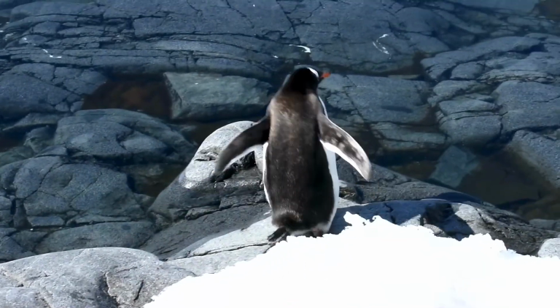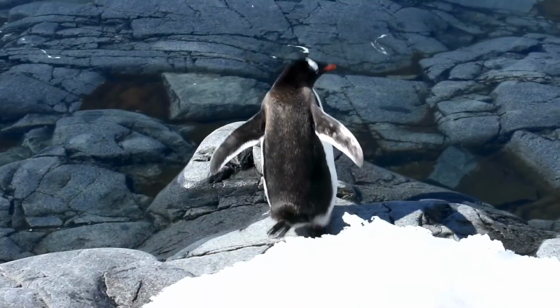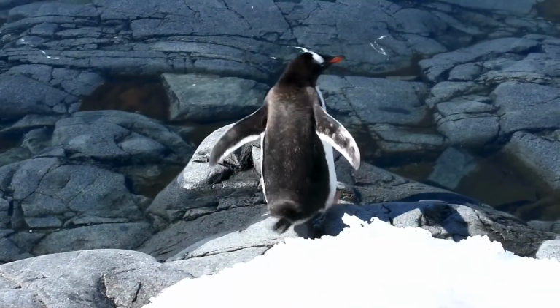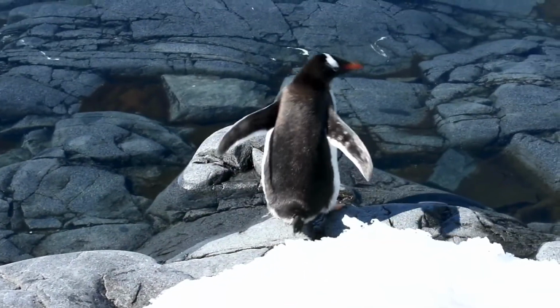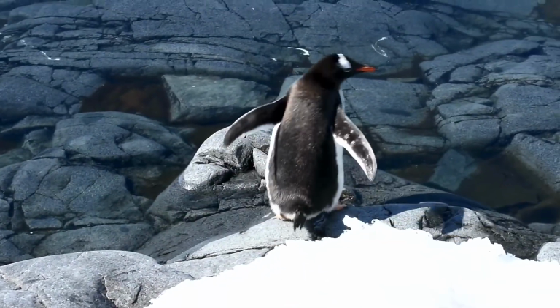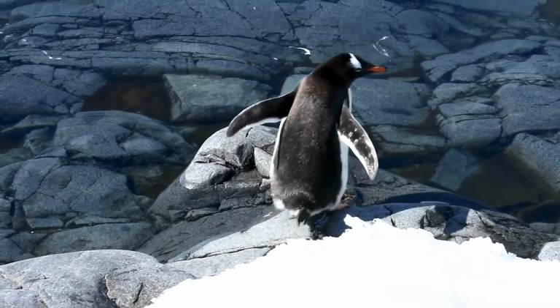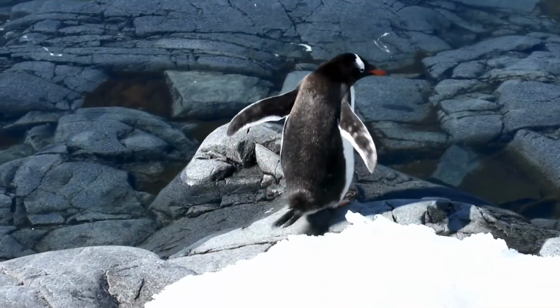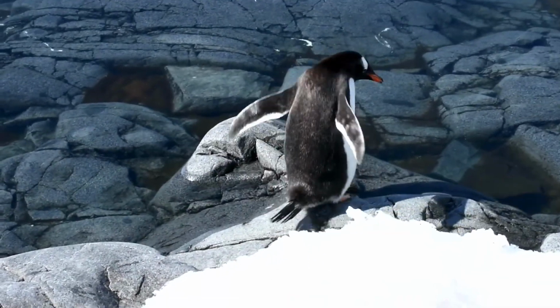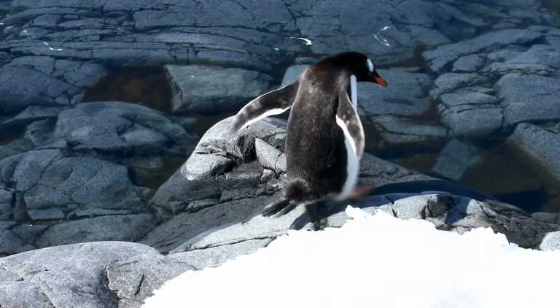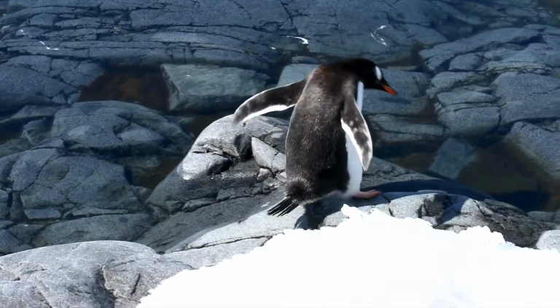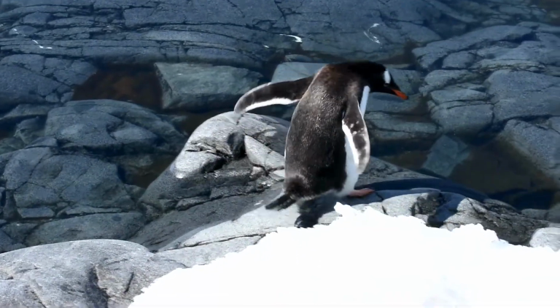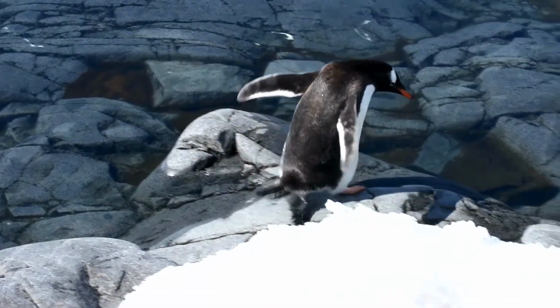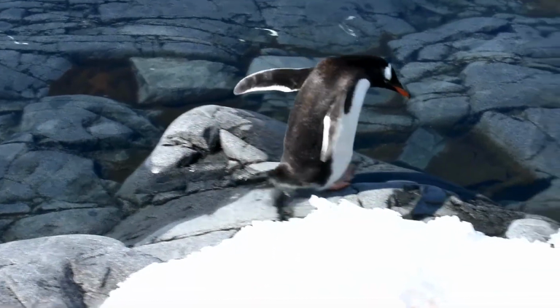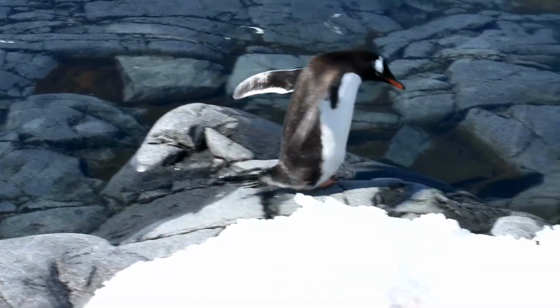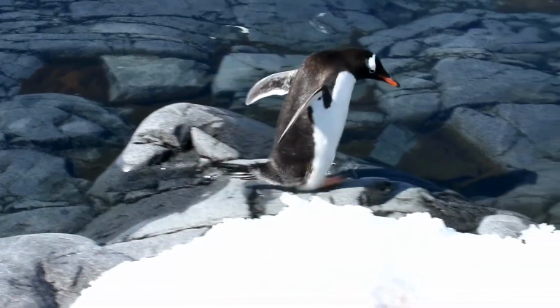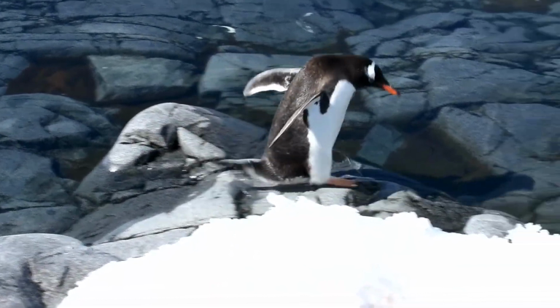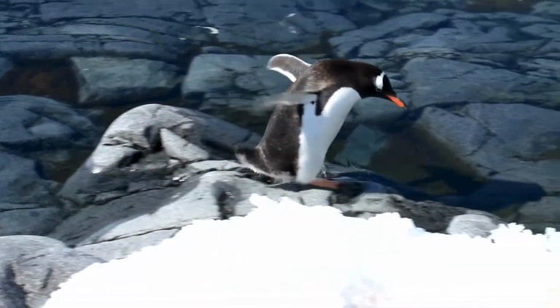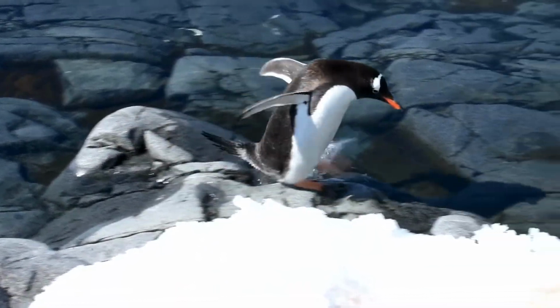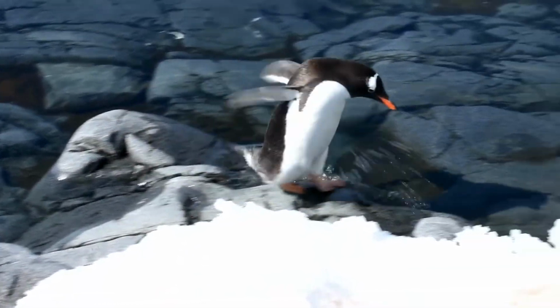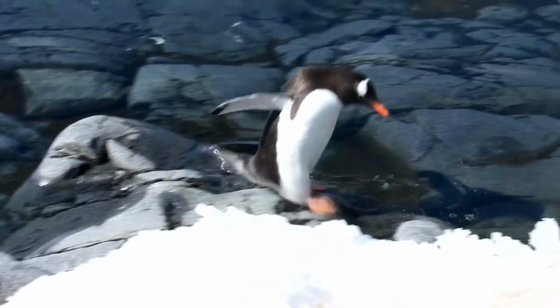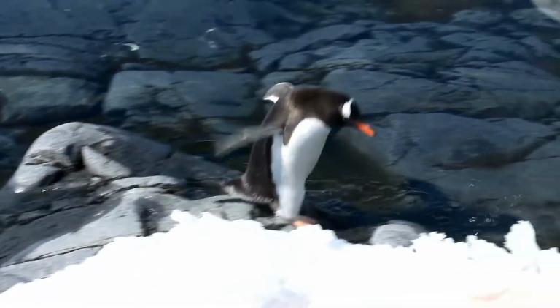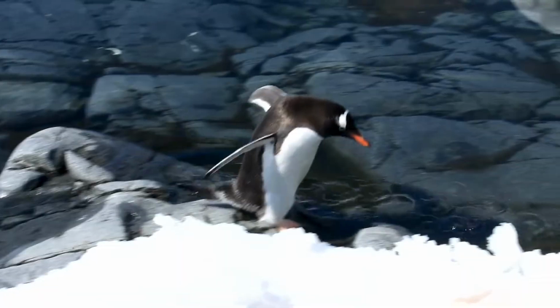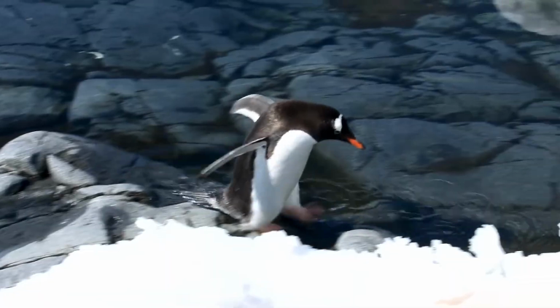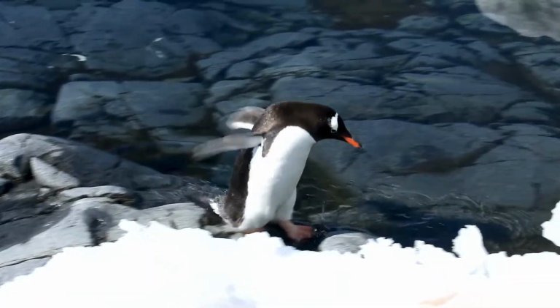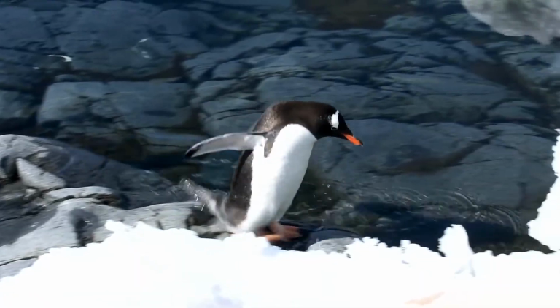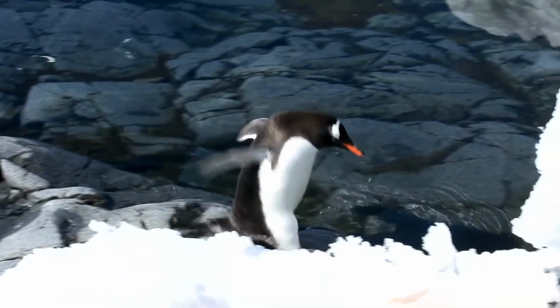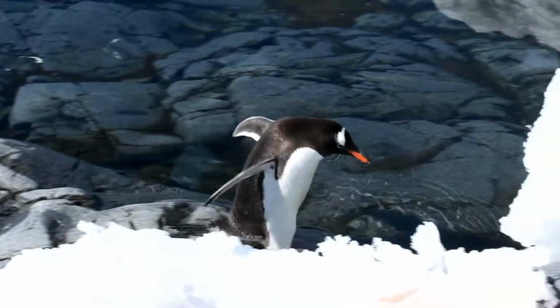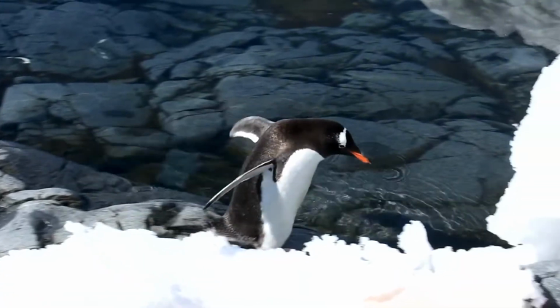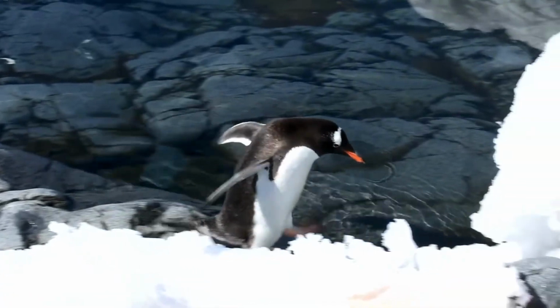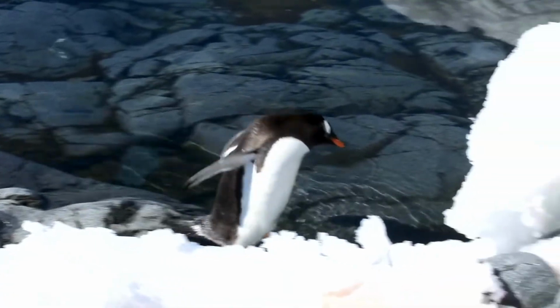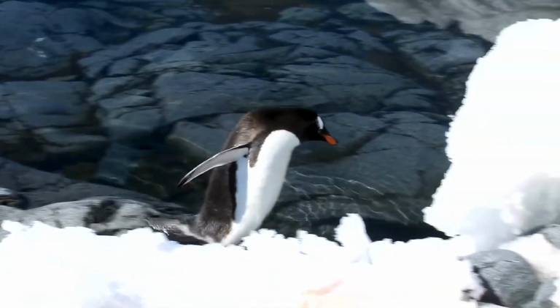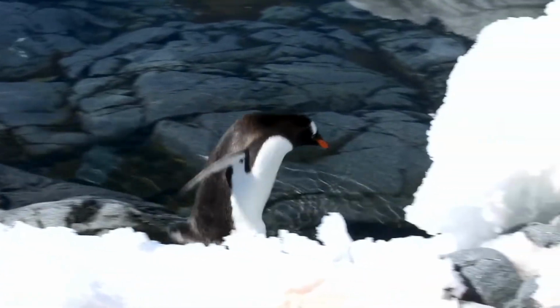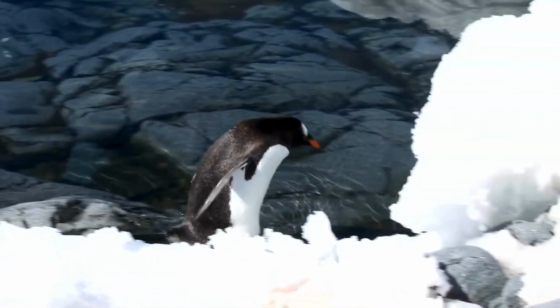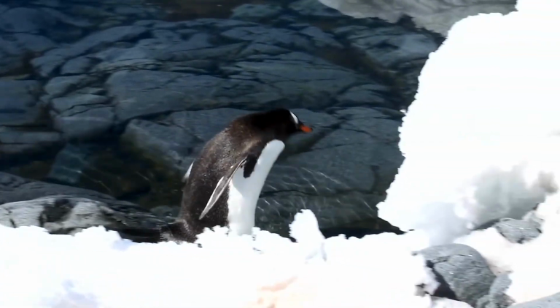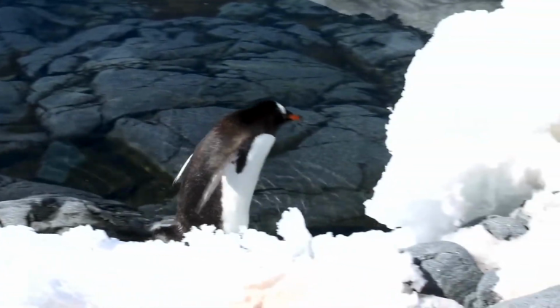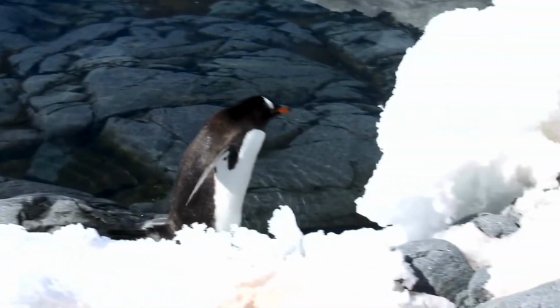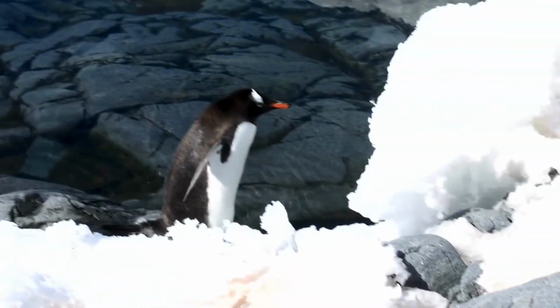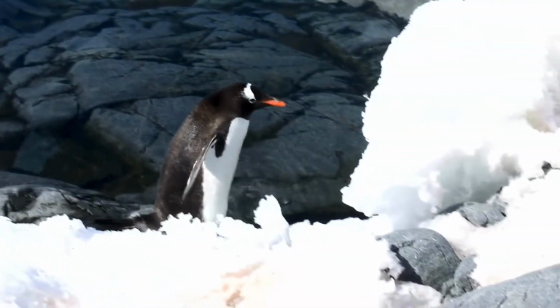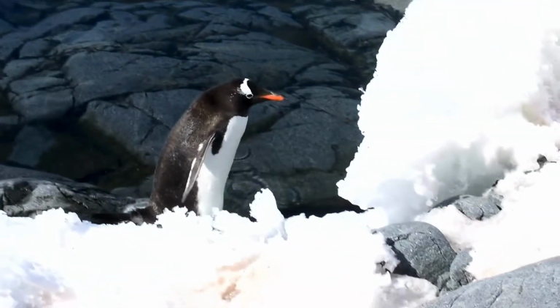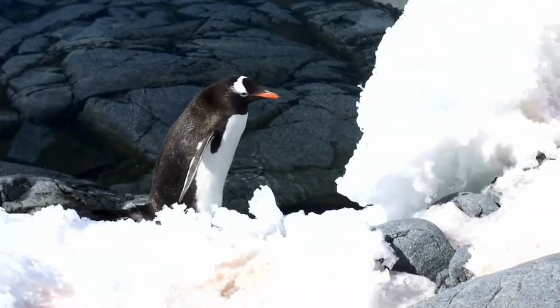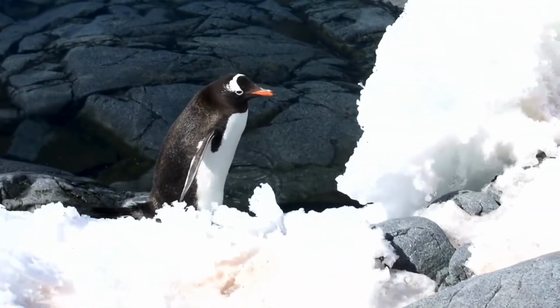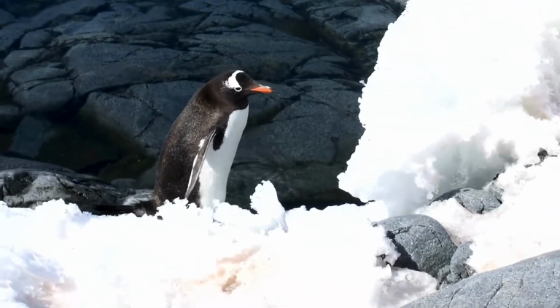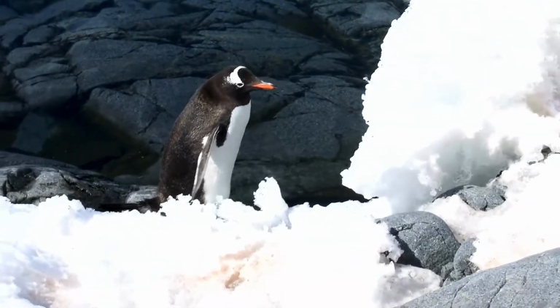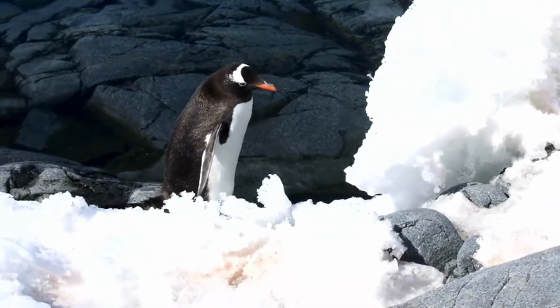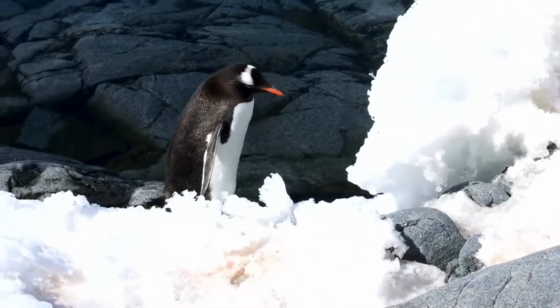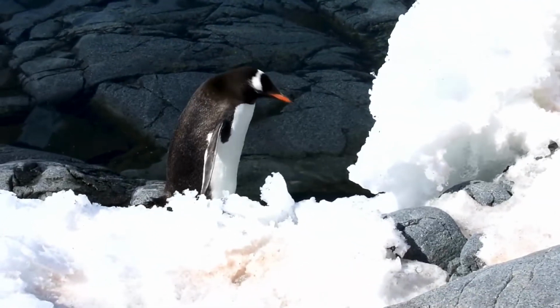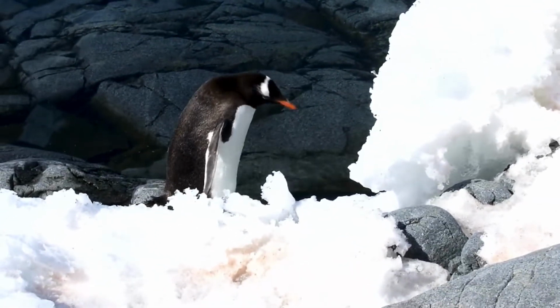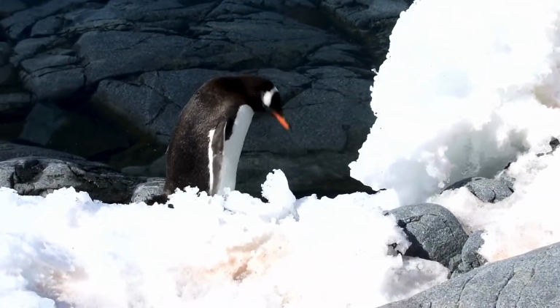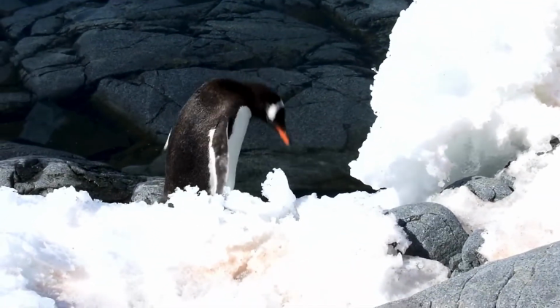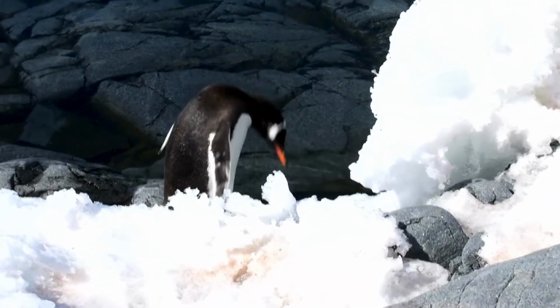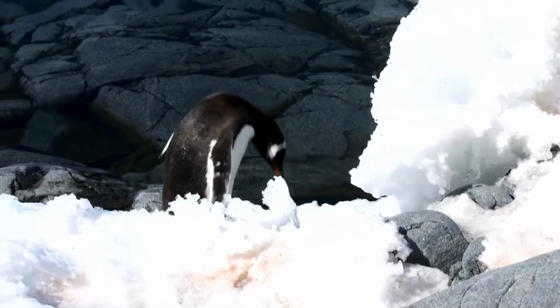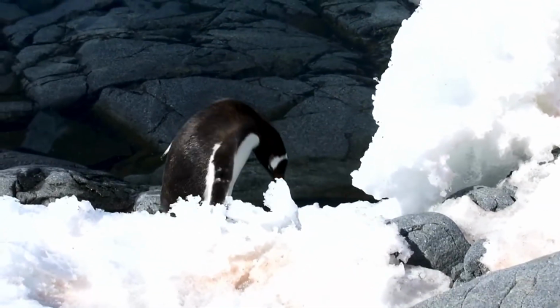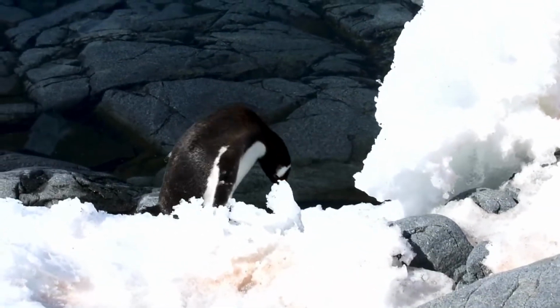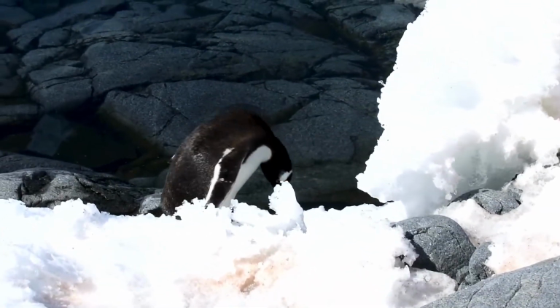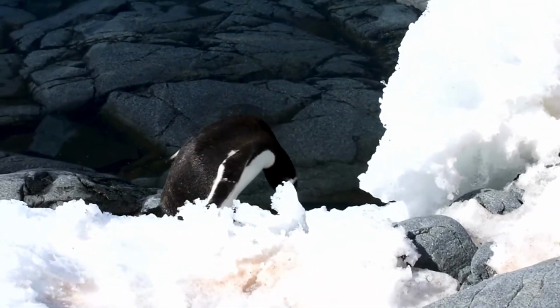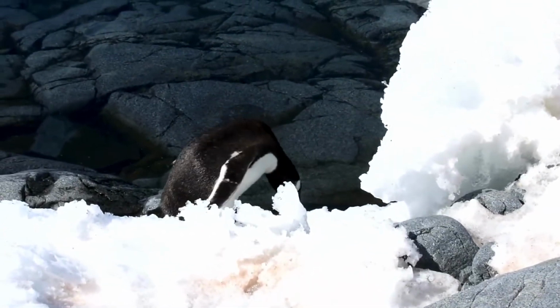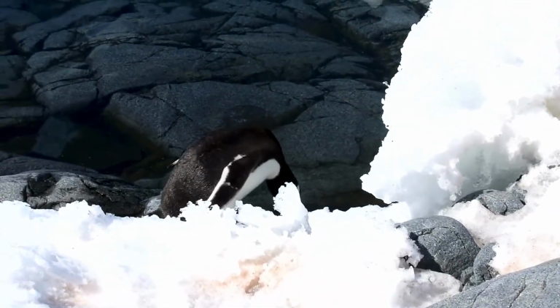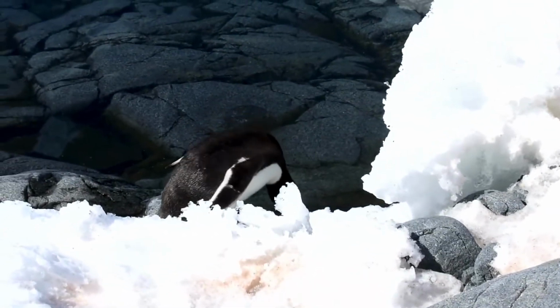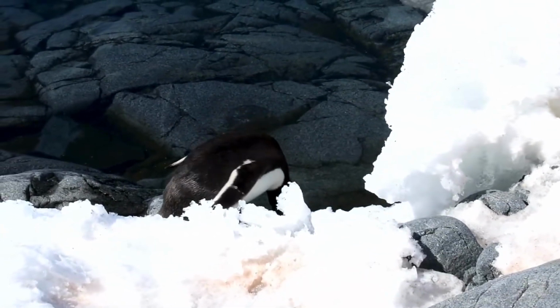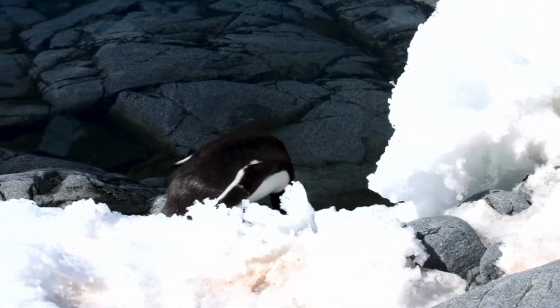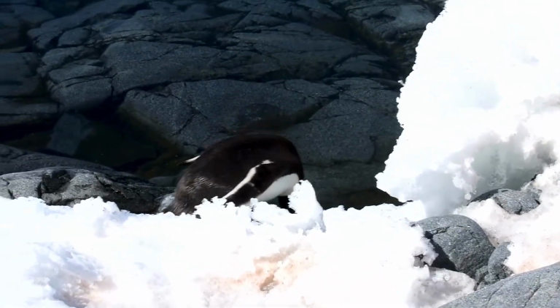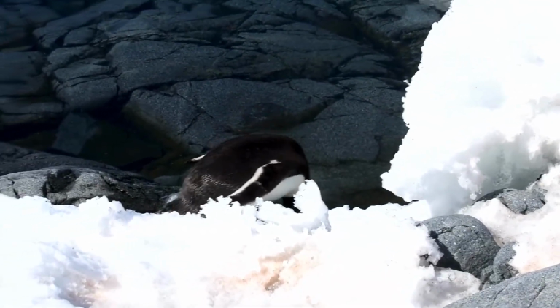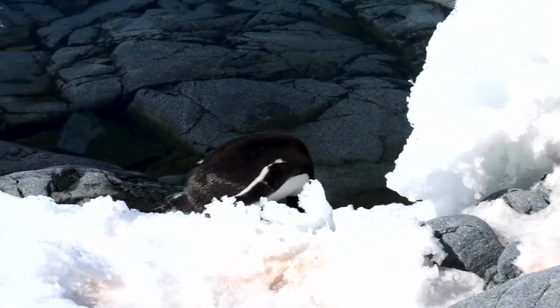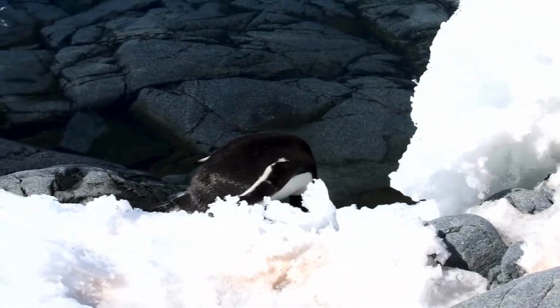The habitat of penguins: penguins in Antarctica live in a polar climate that is one of the coldest places on earth.